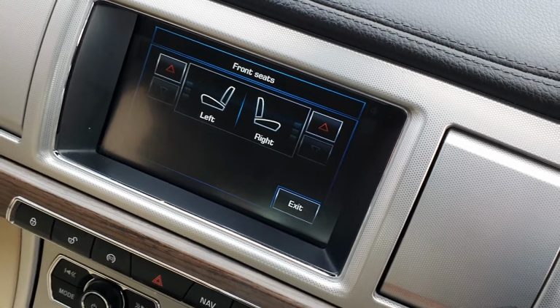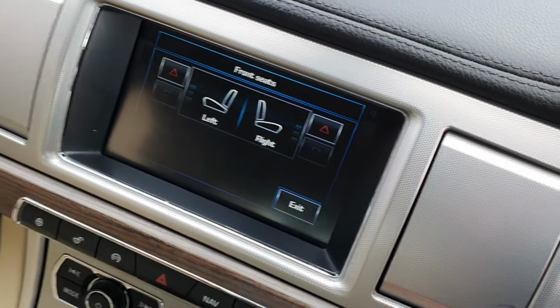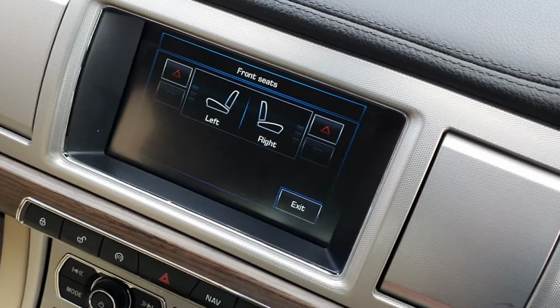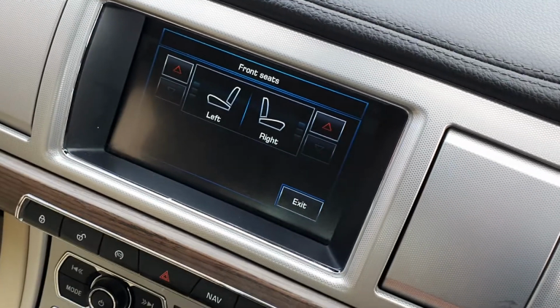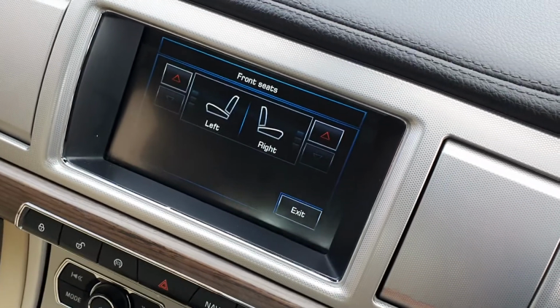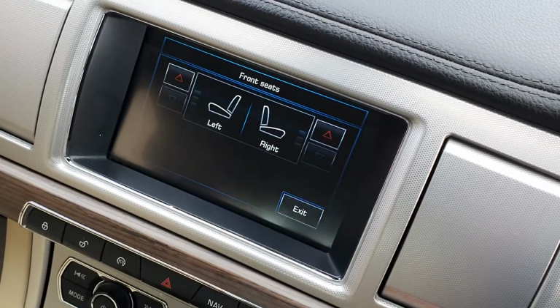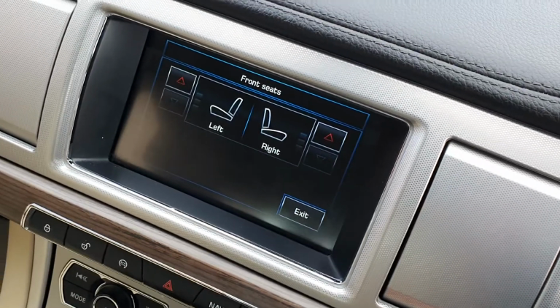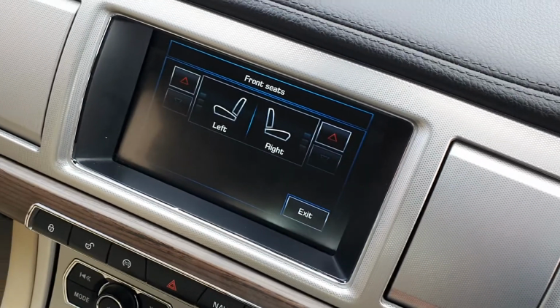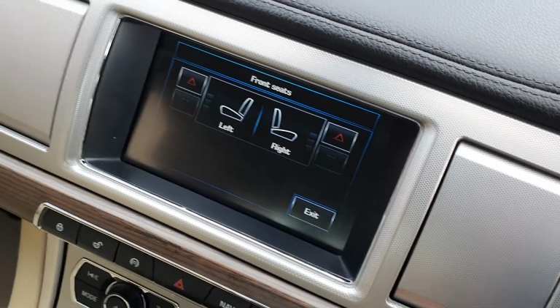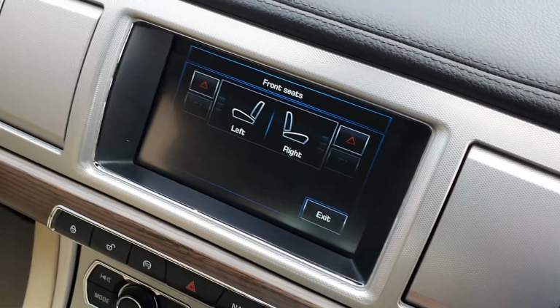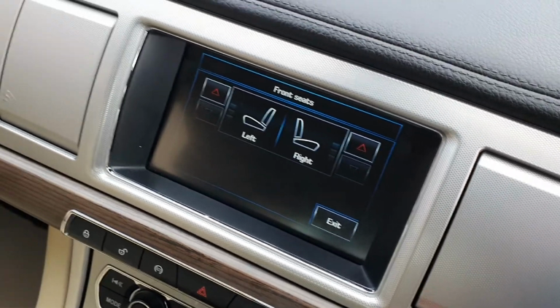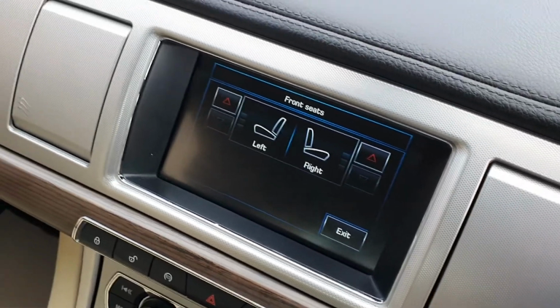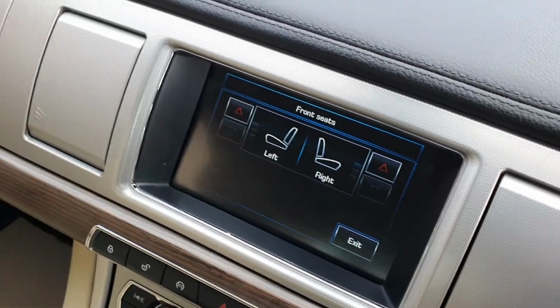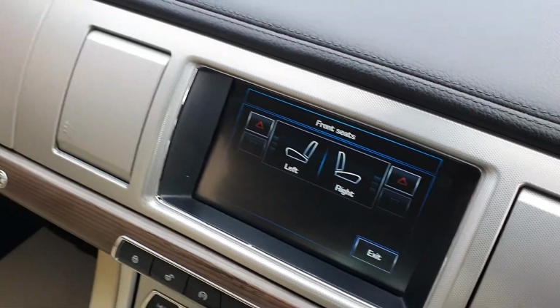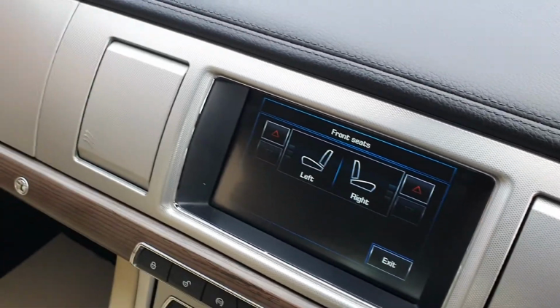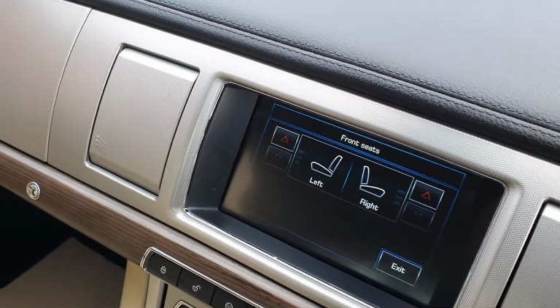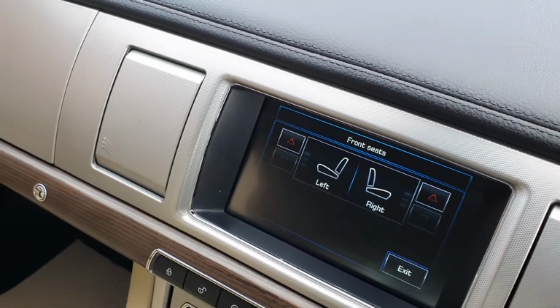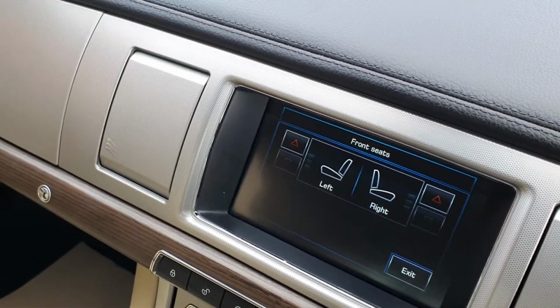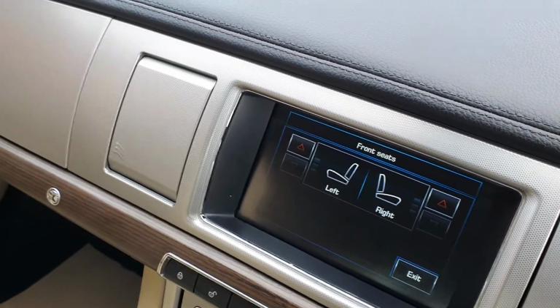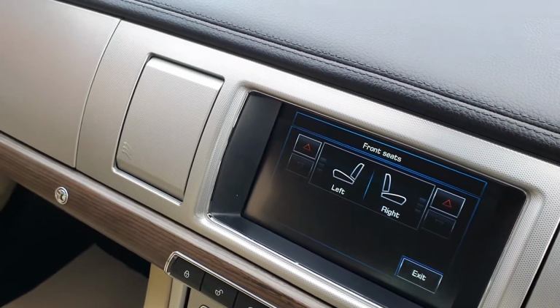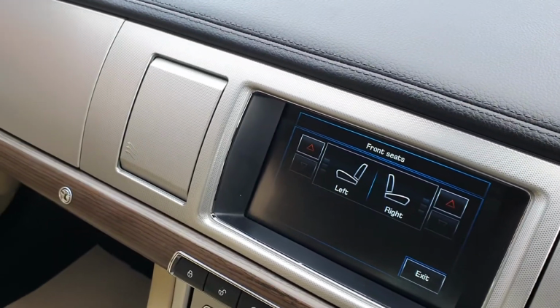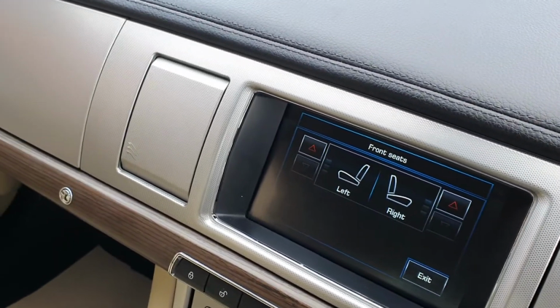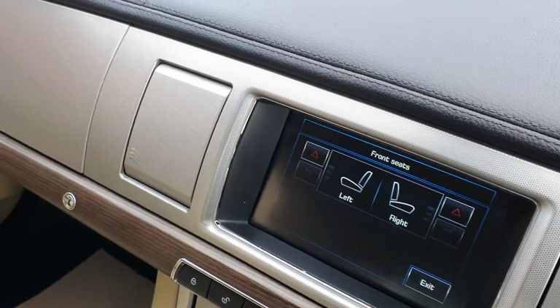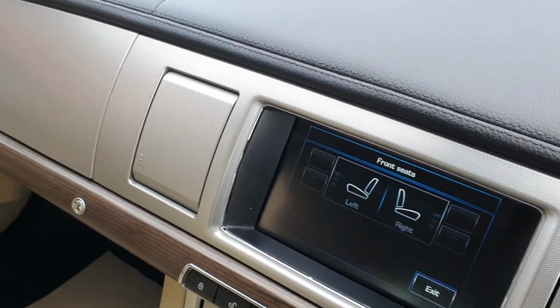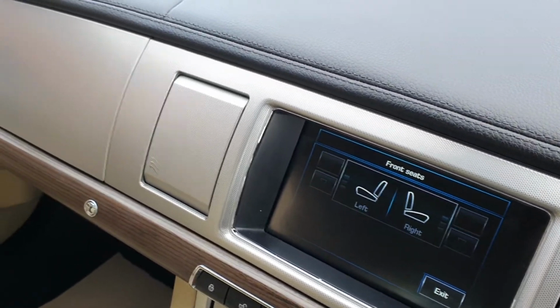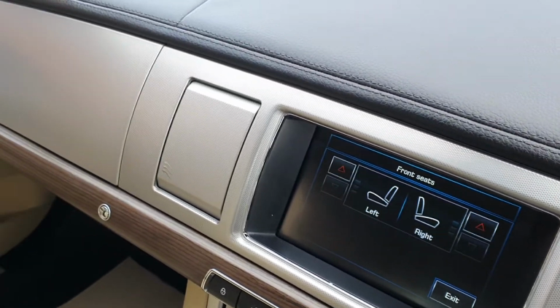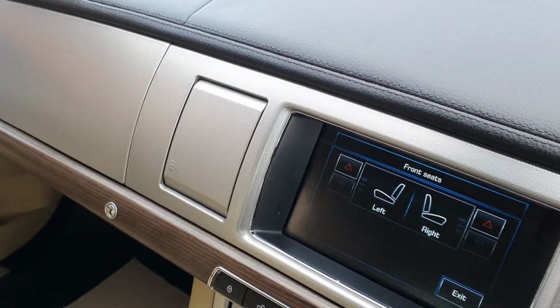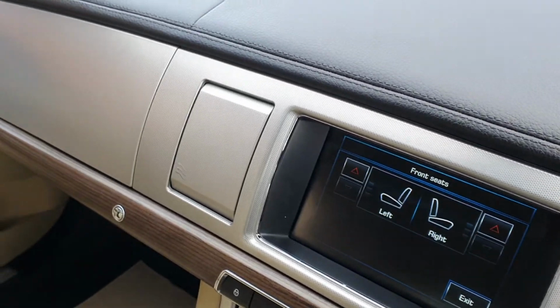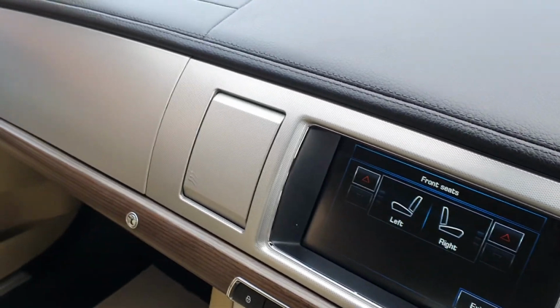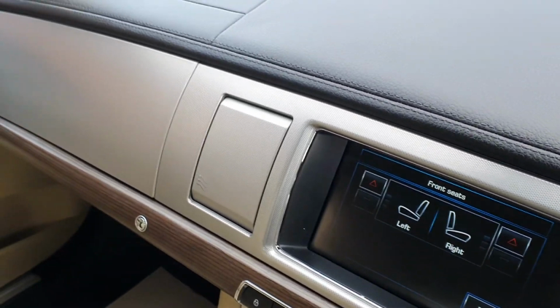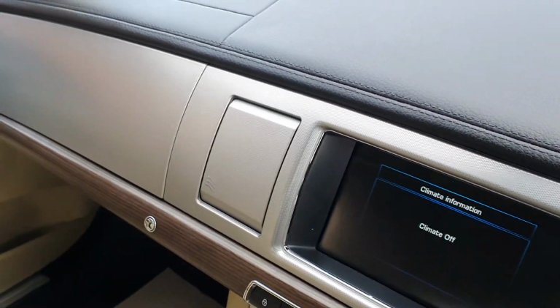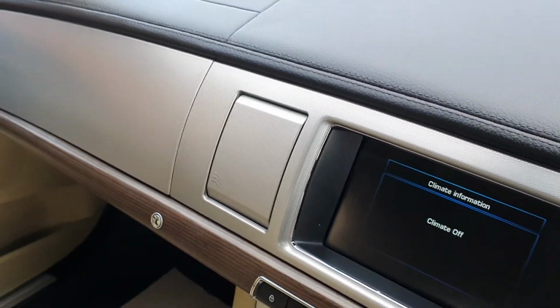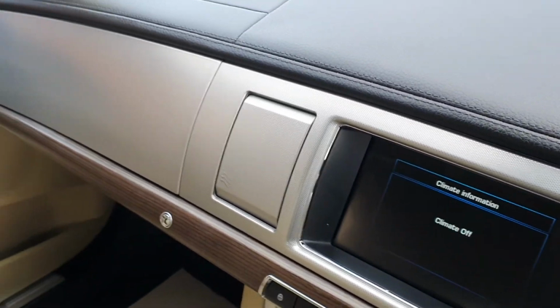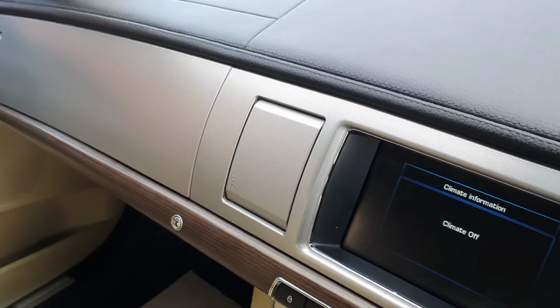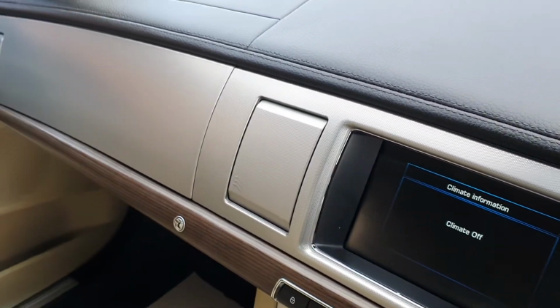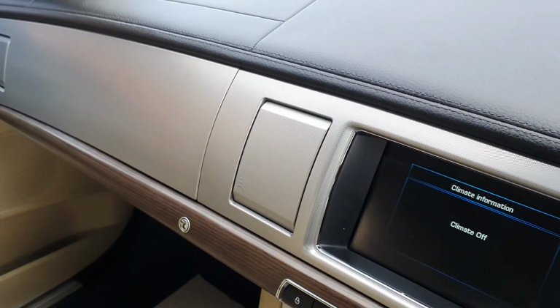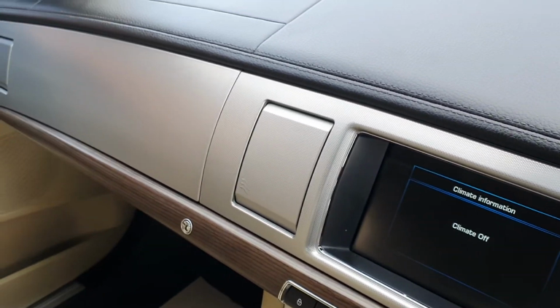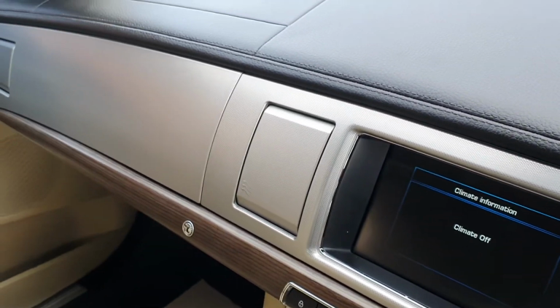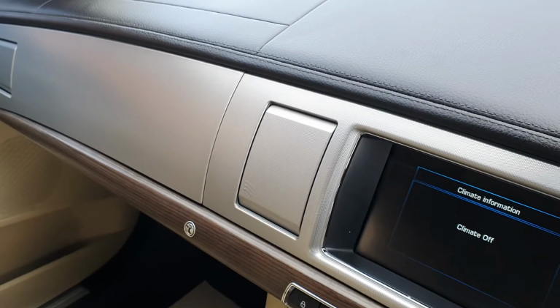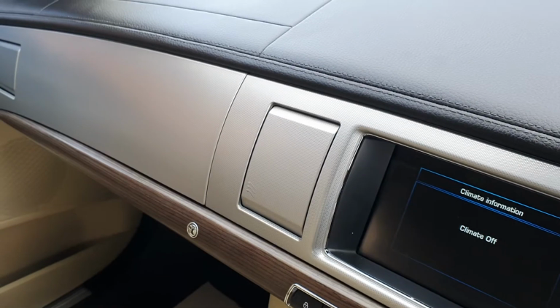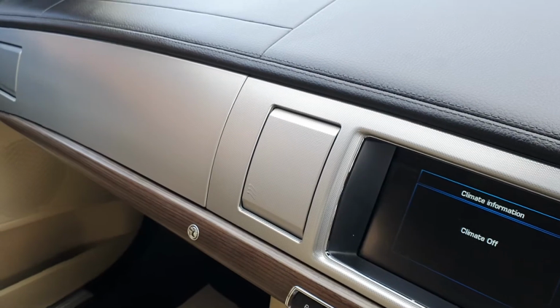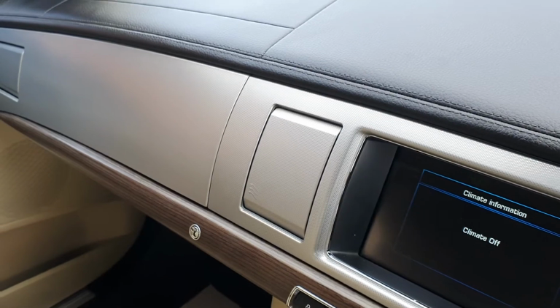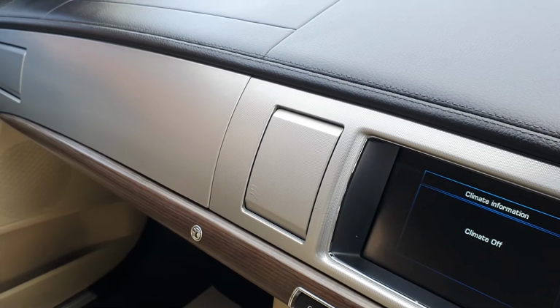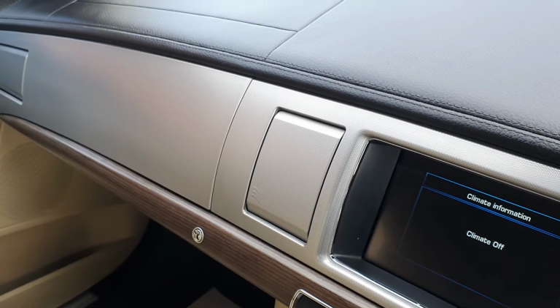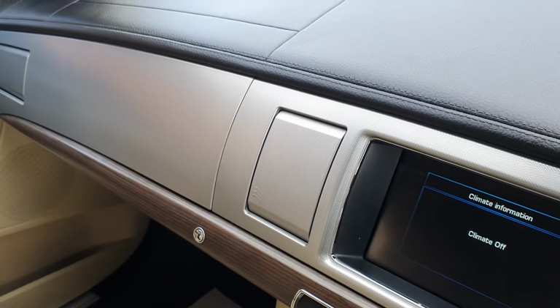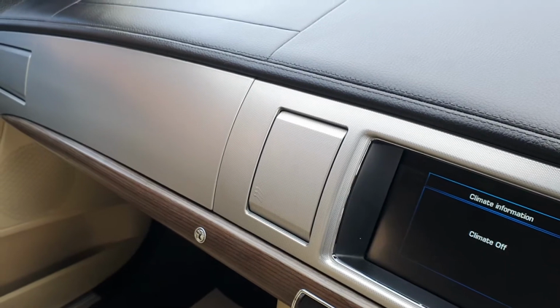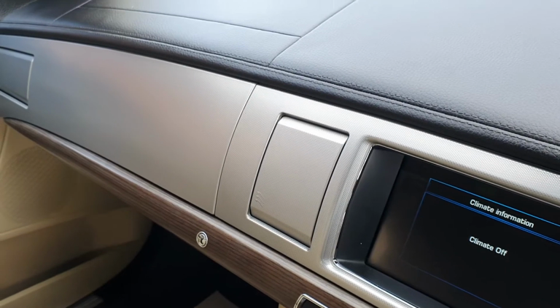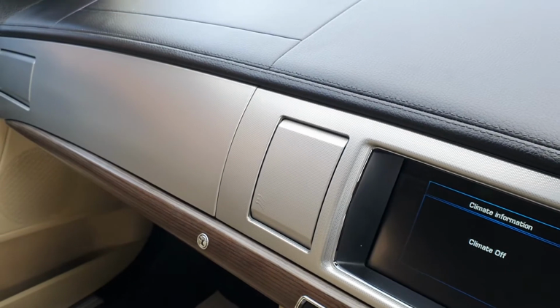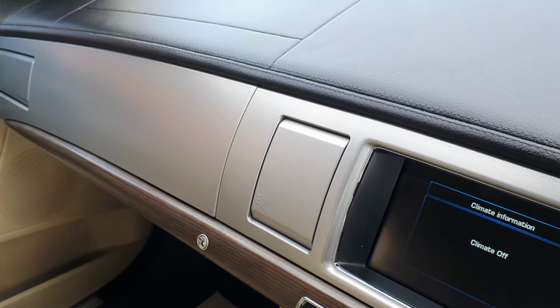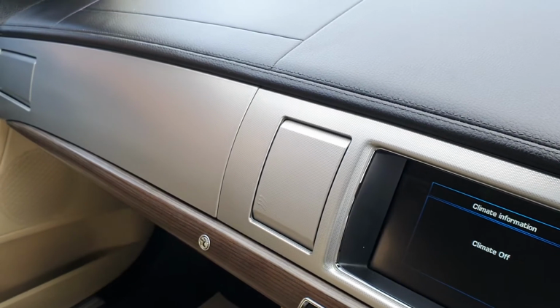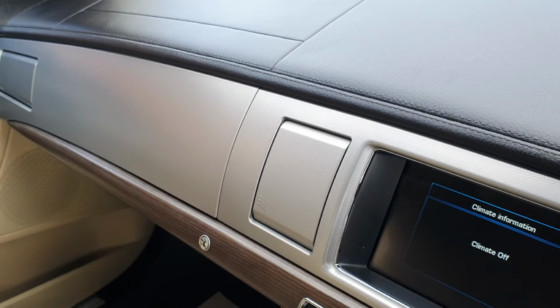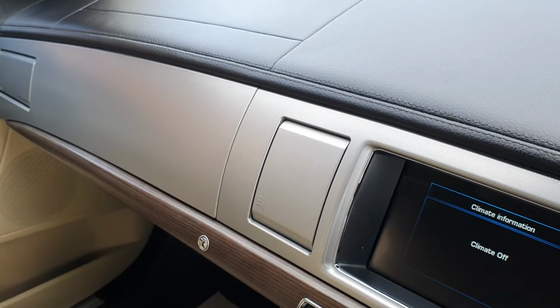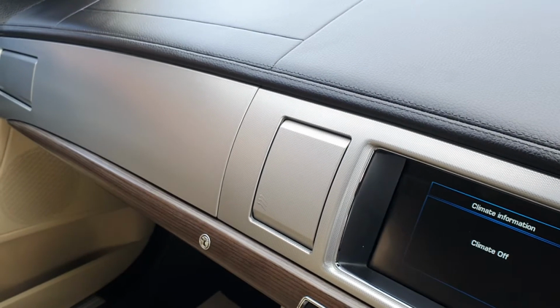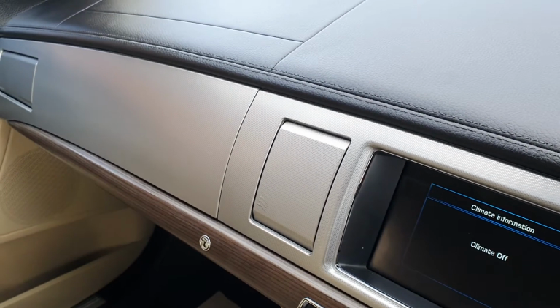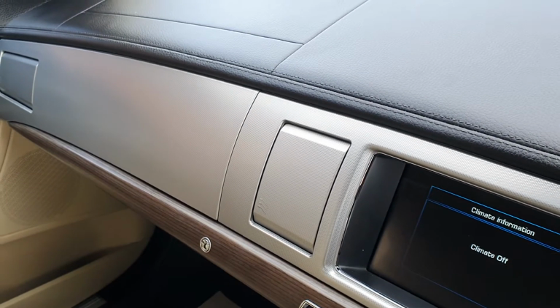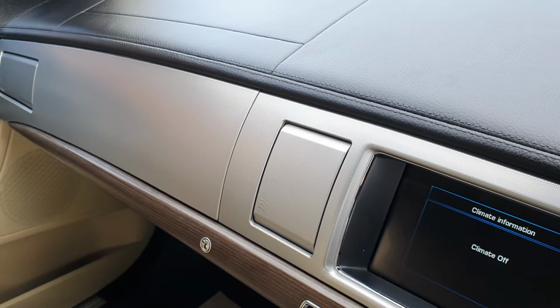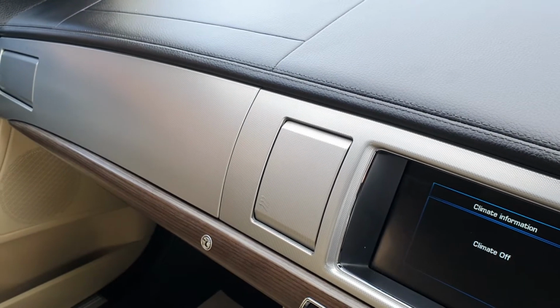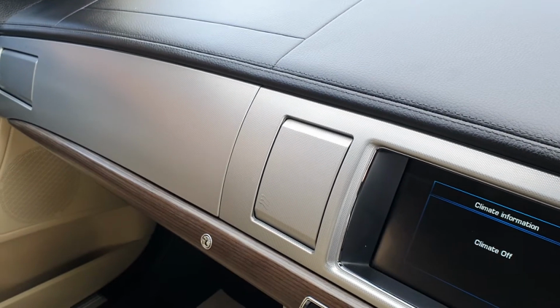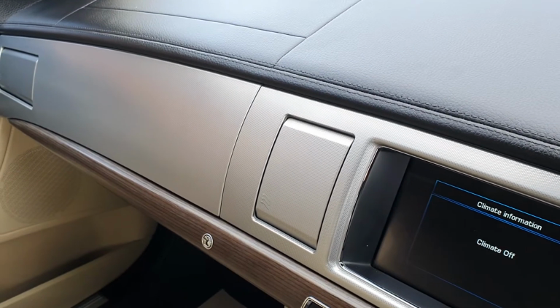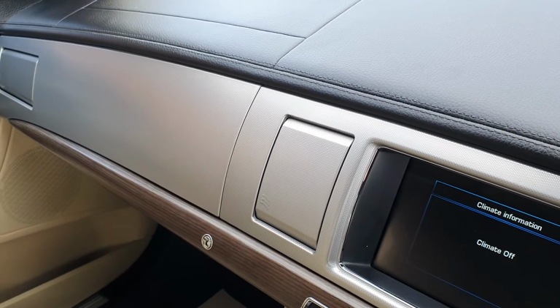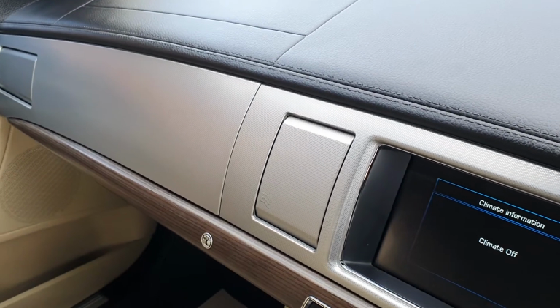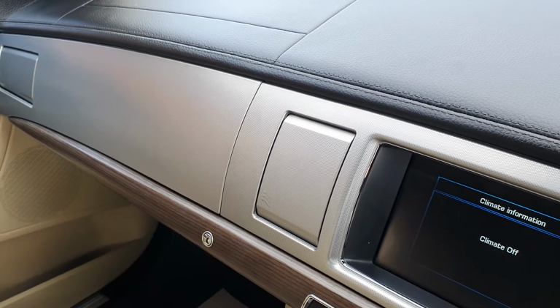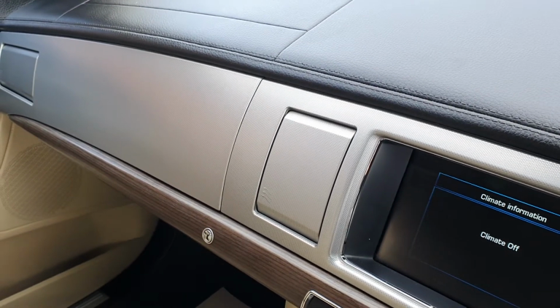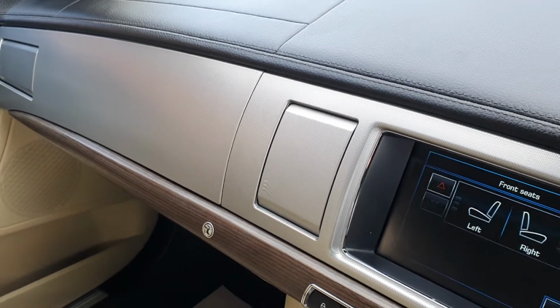It's got air conditioning of course, and climate control — that's nice to see.